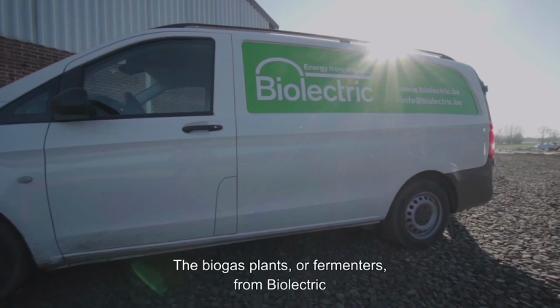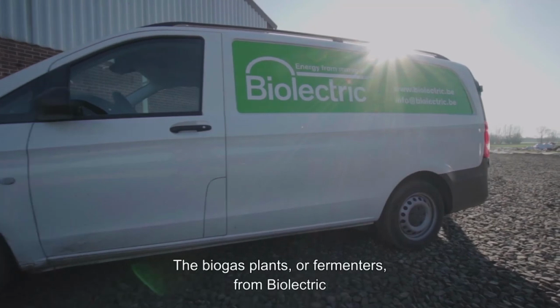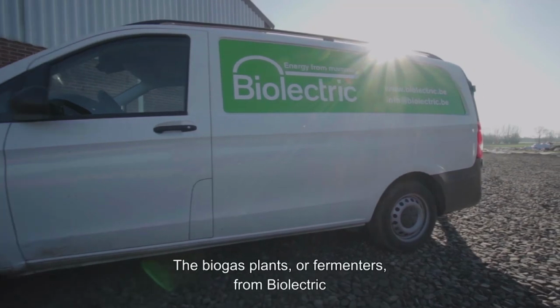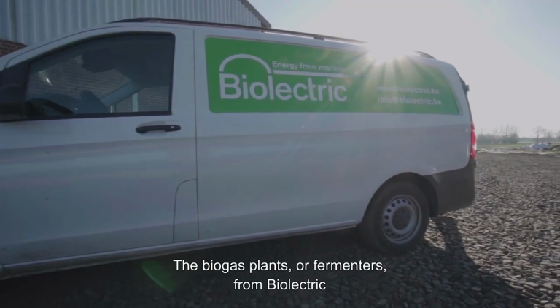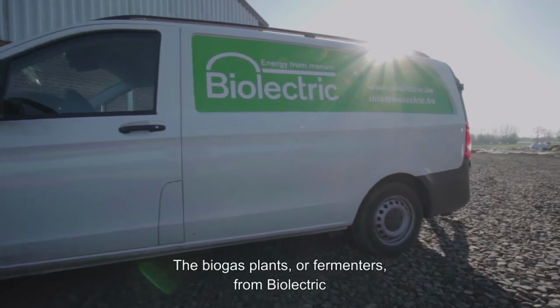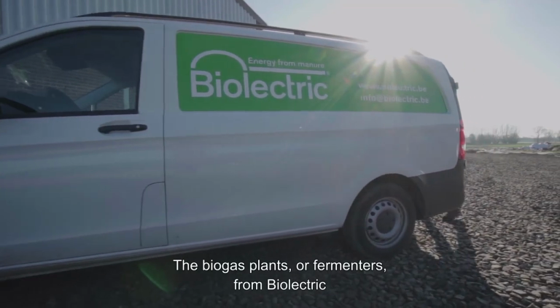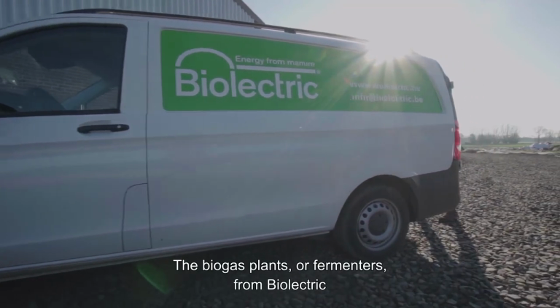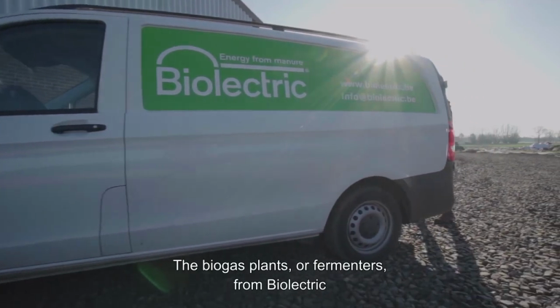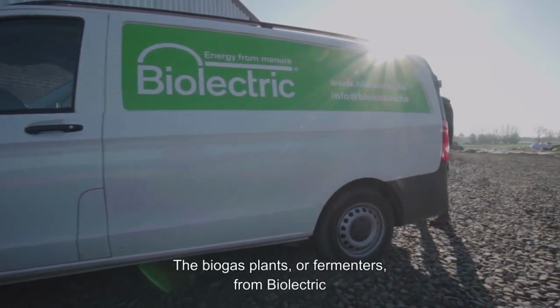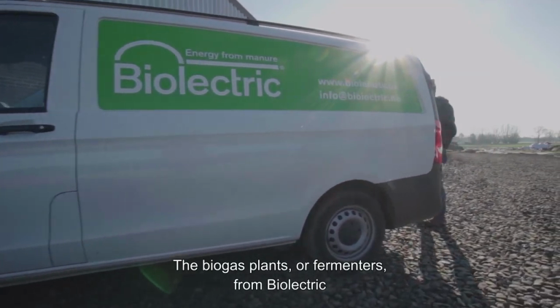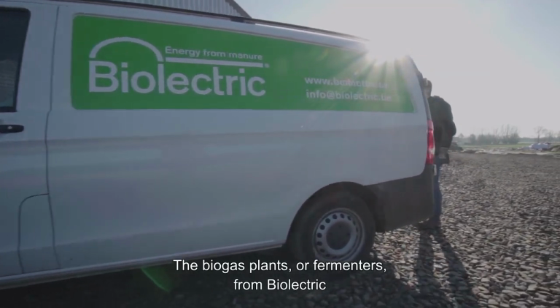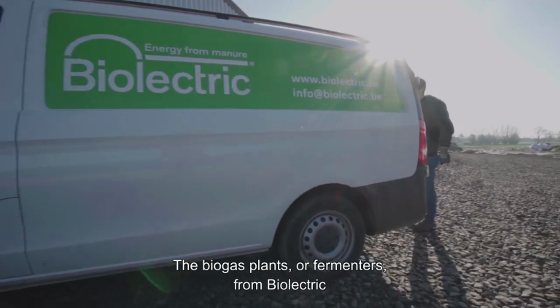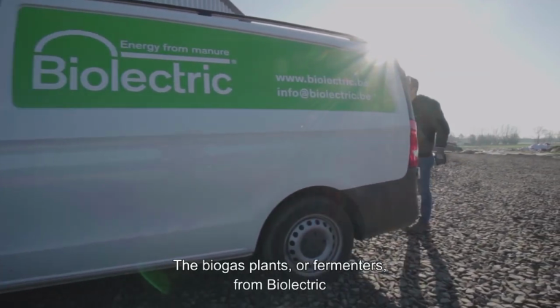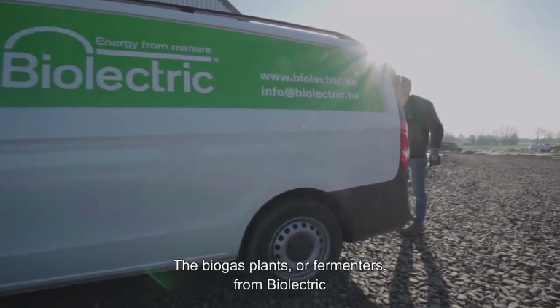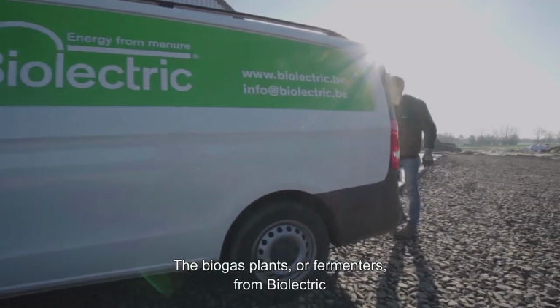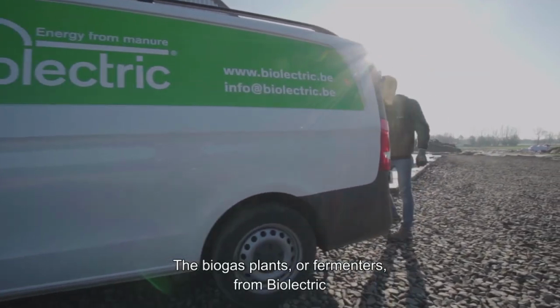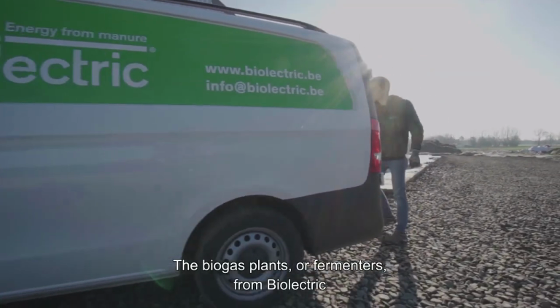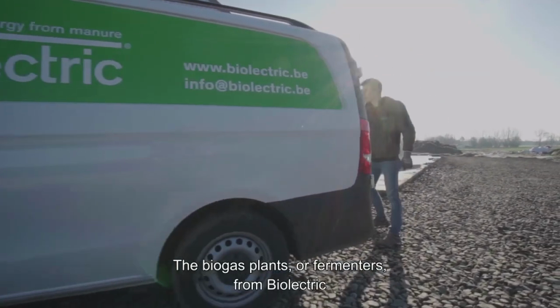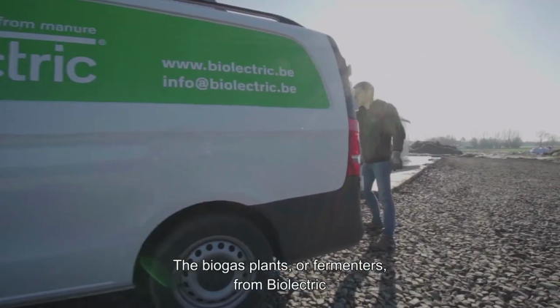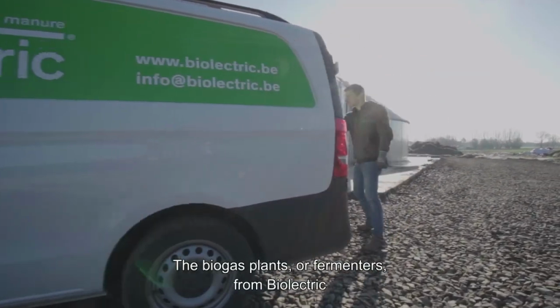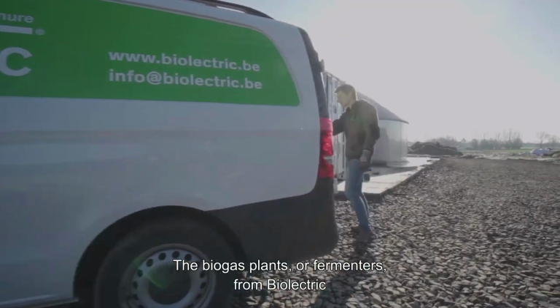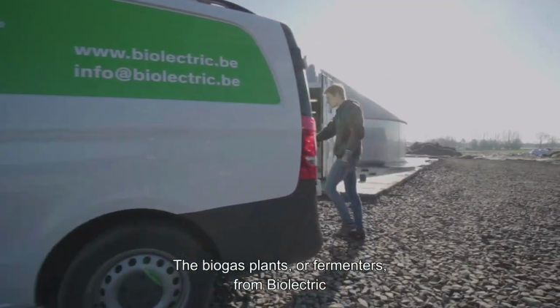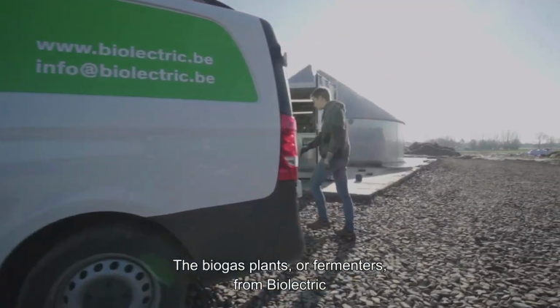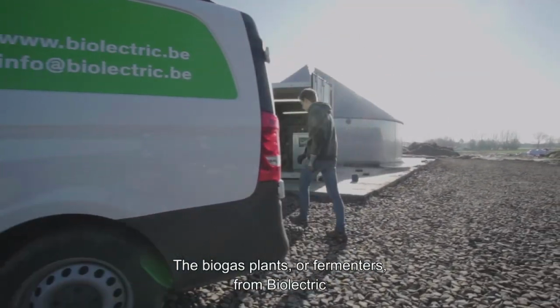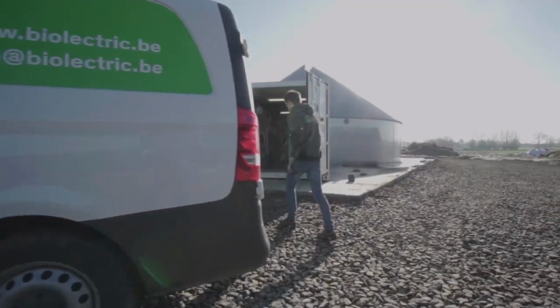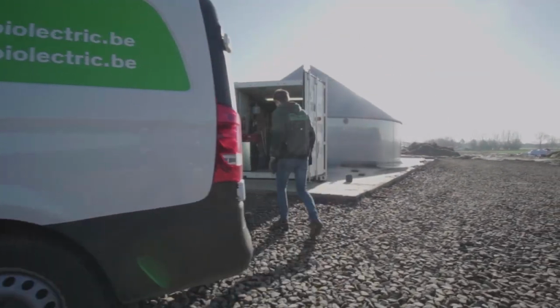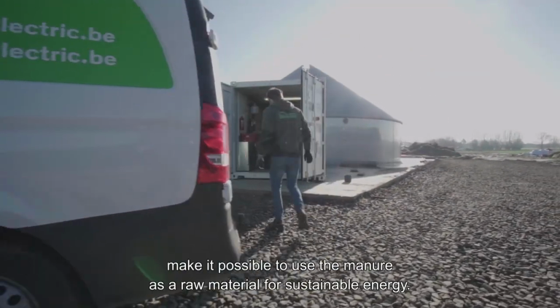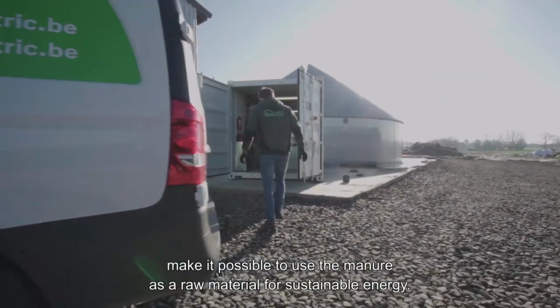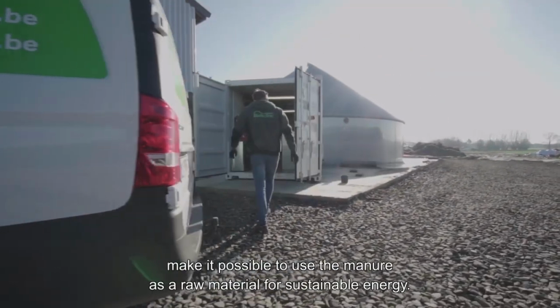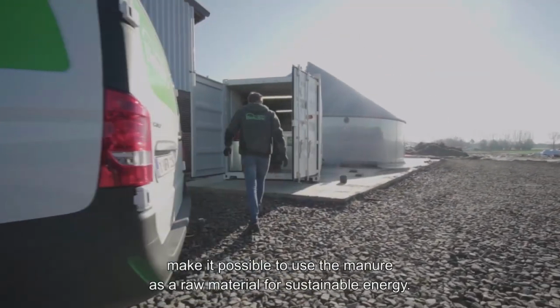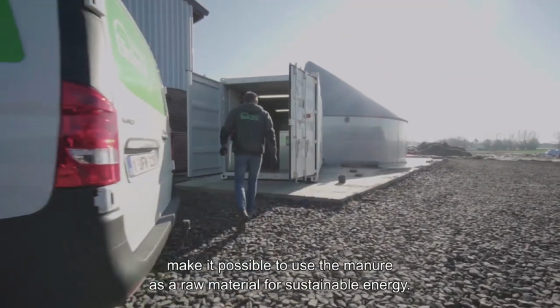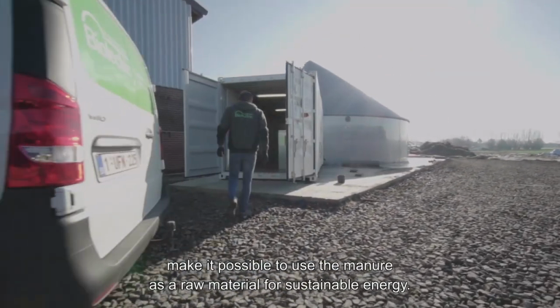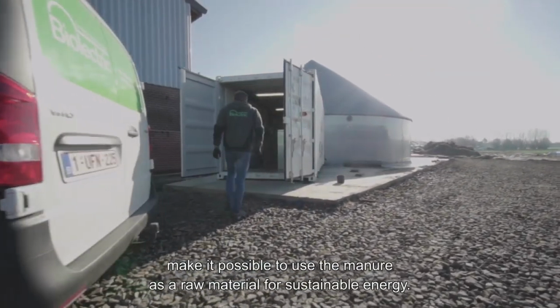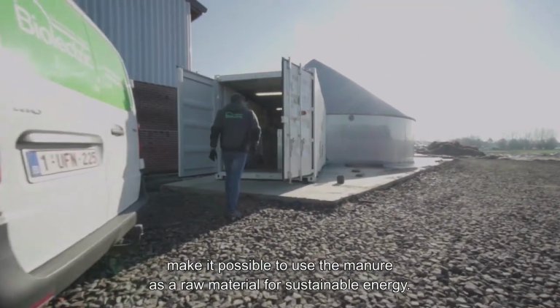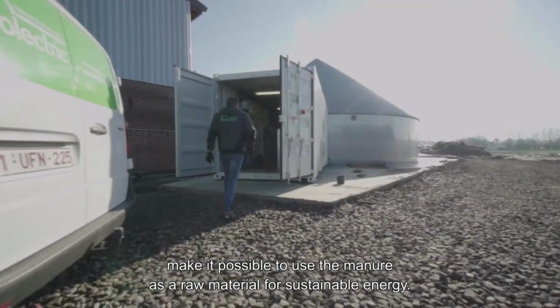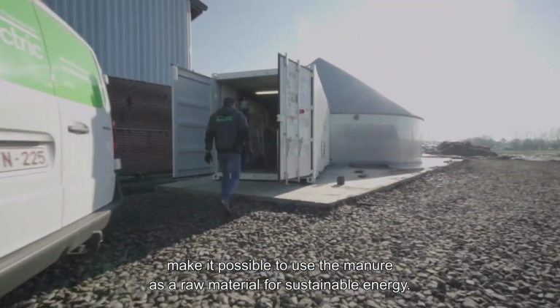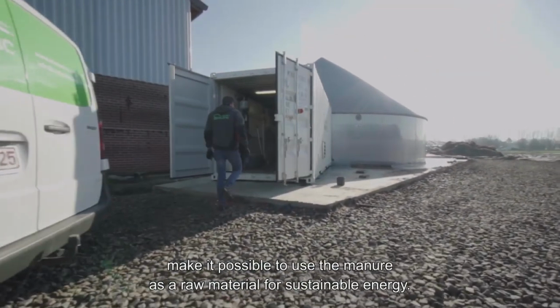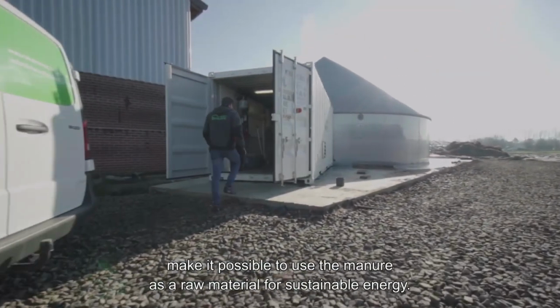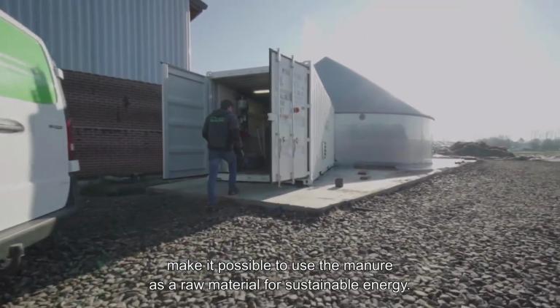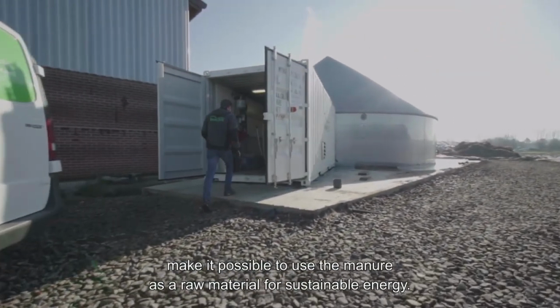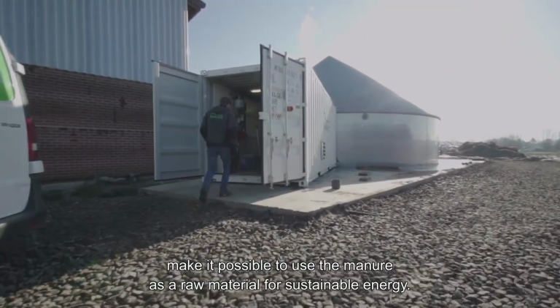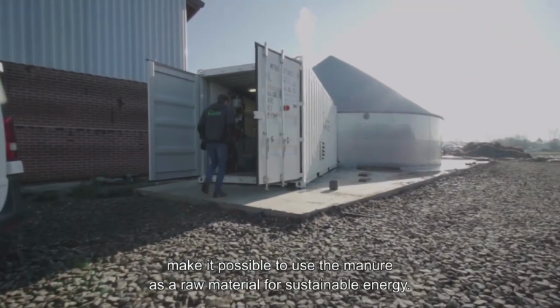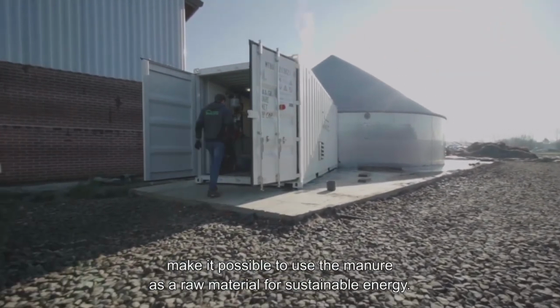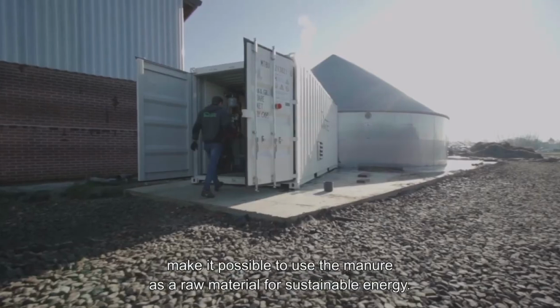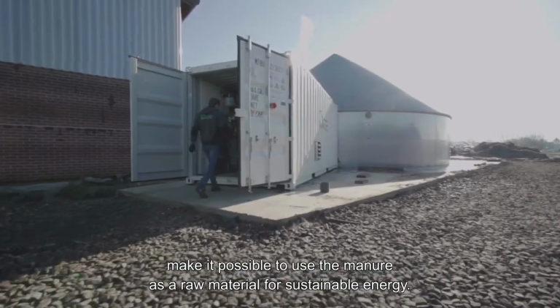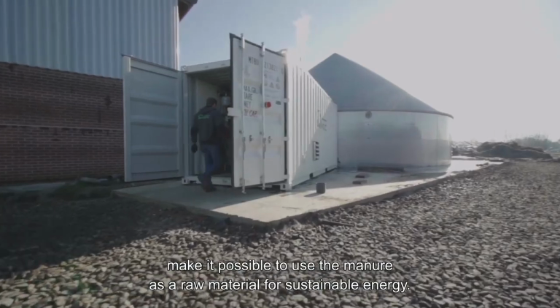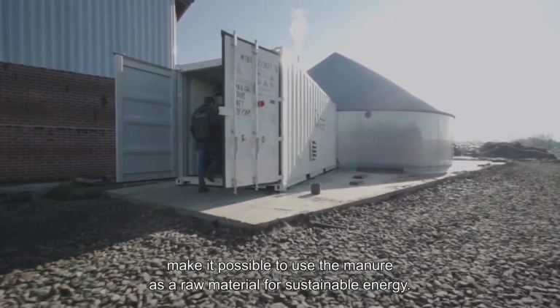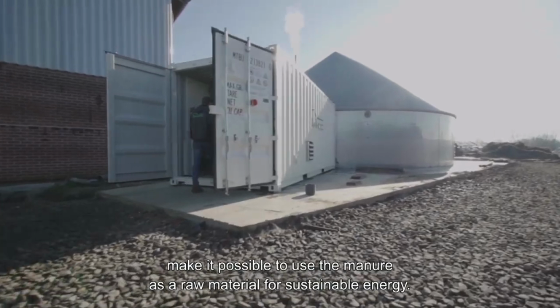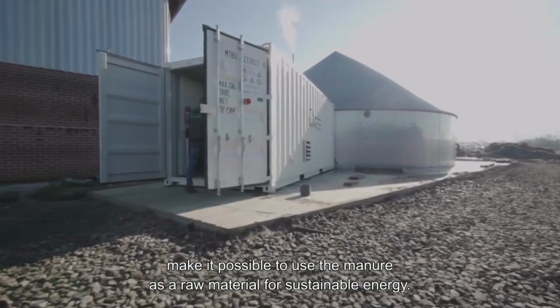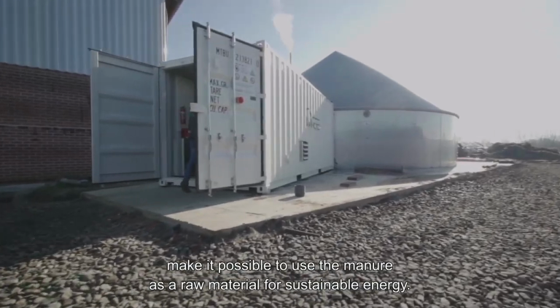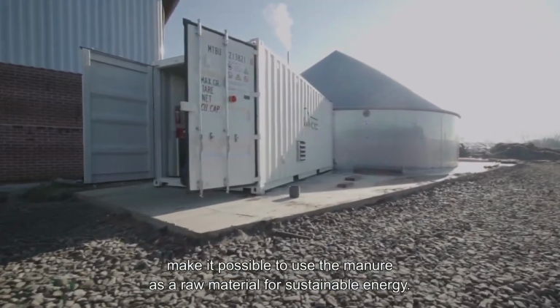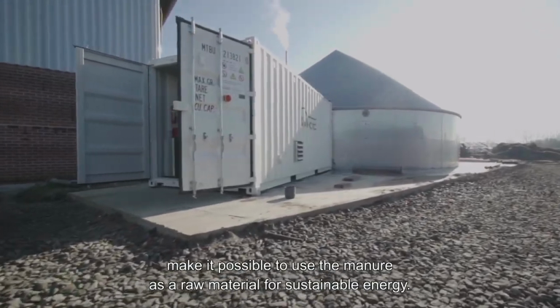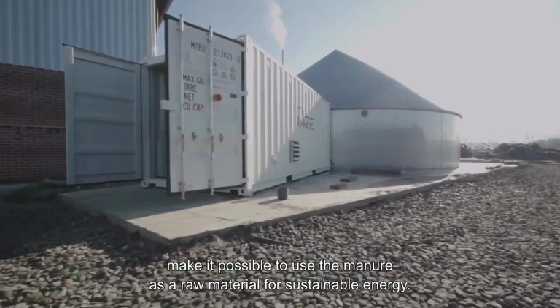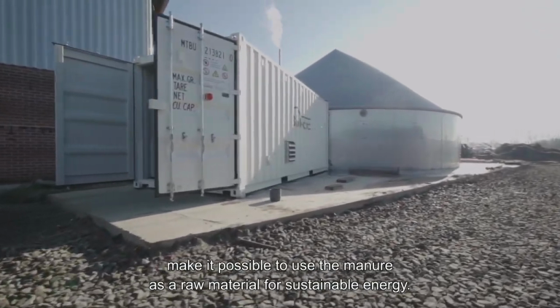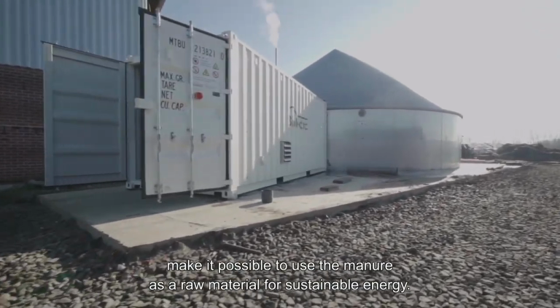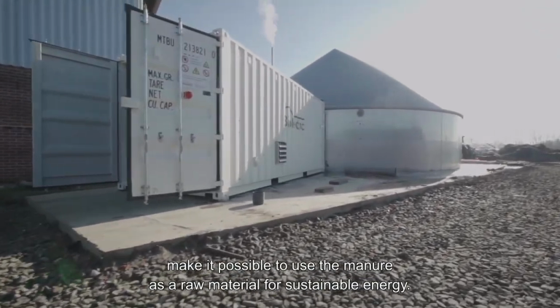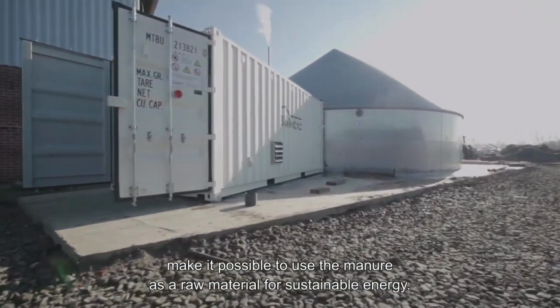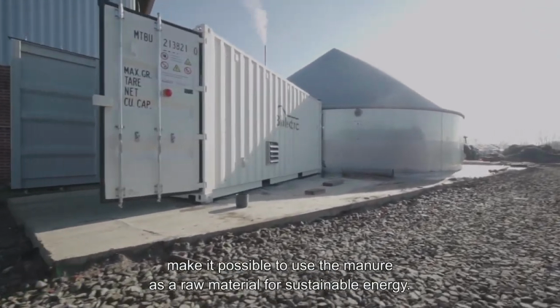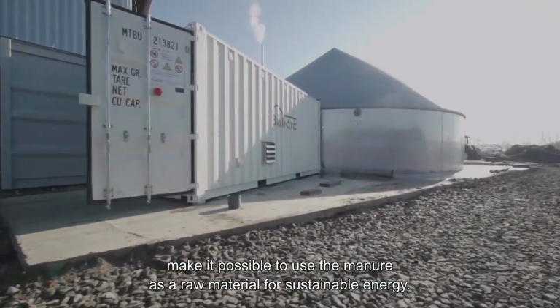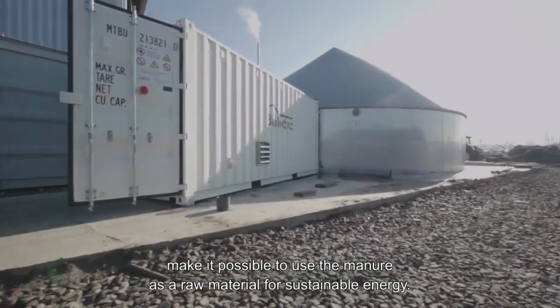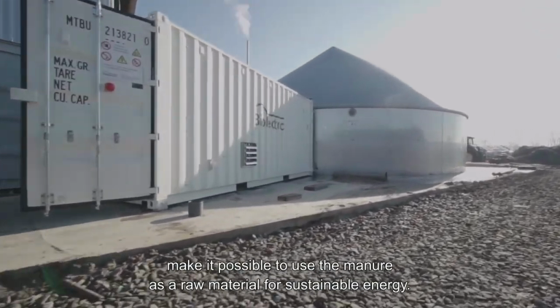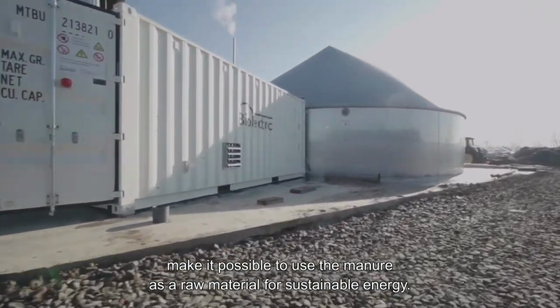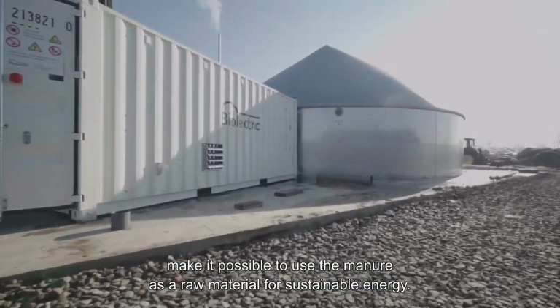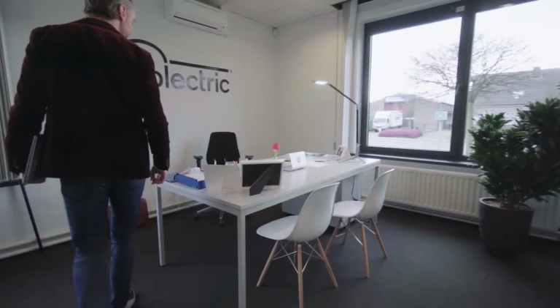The biogas plants or fermenters from Bioelectric make it possible to use the manure as a raw material for sustainable energy.